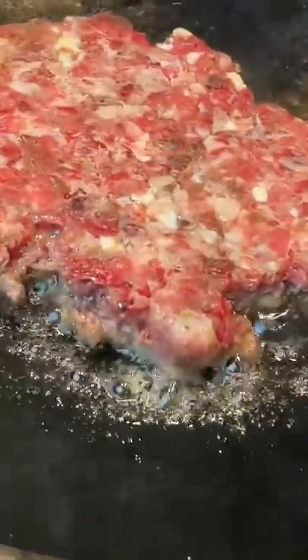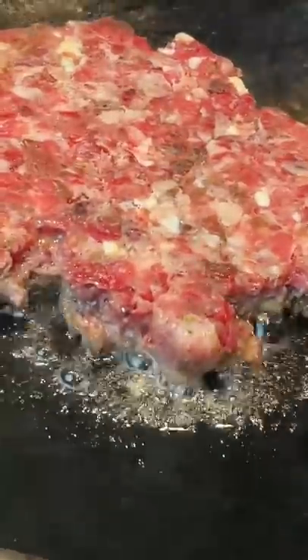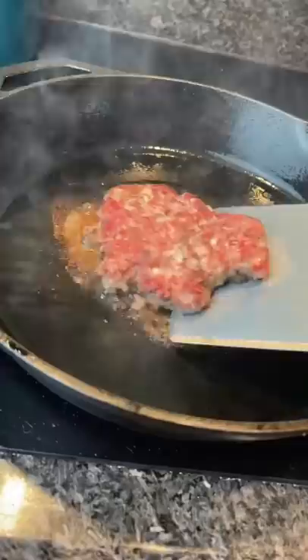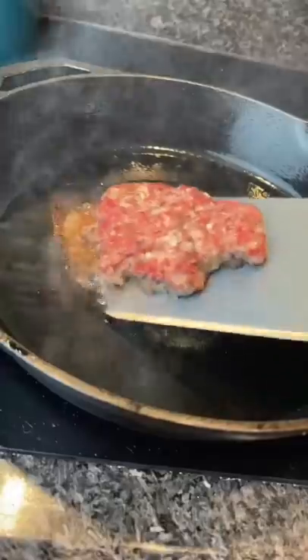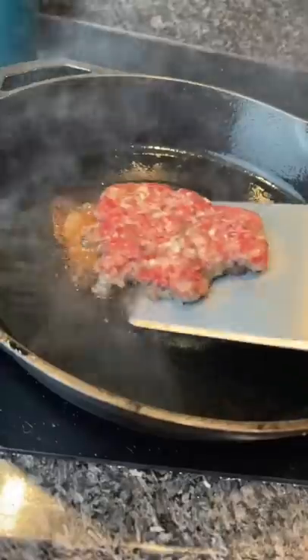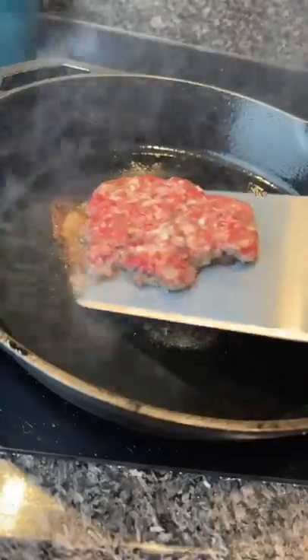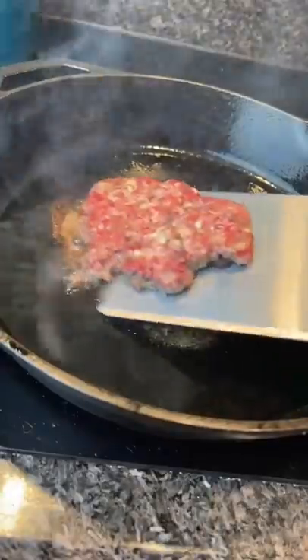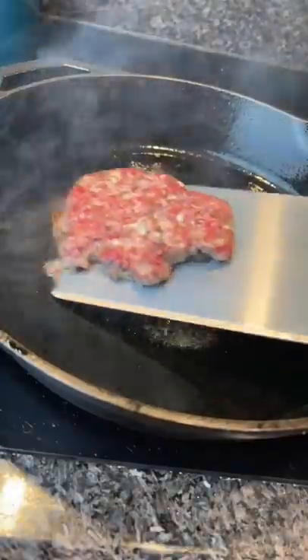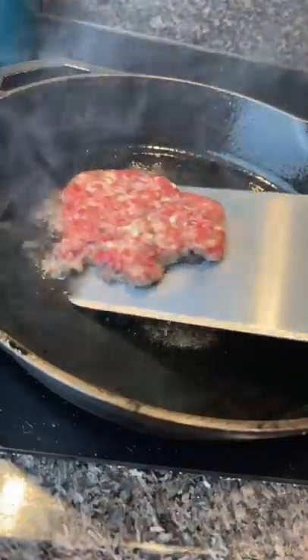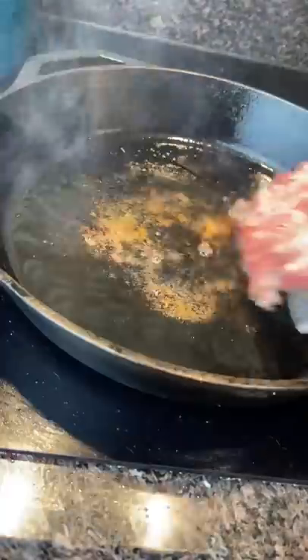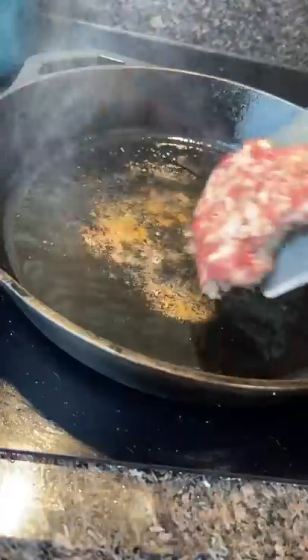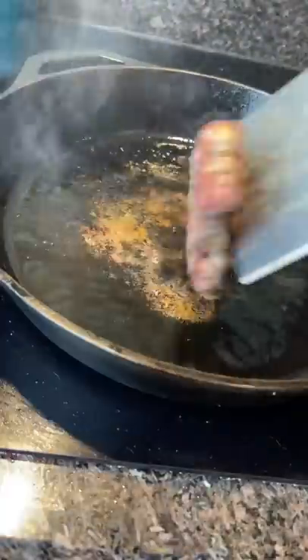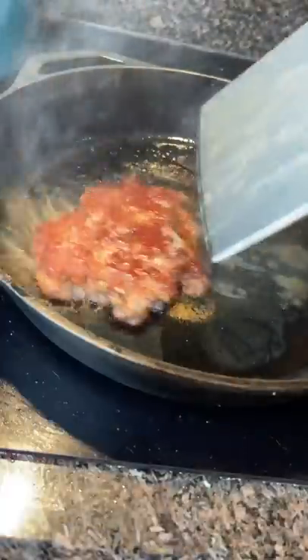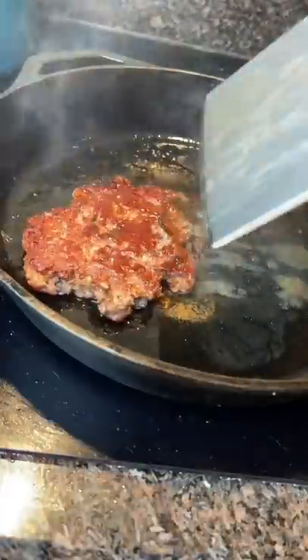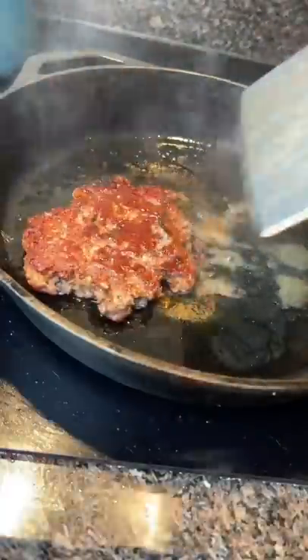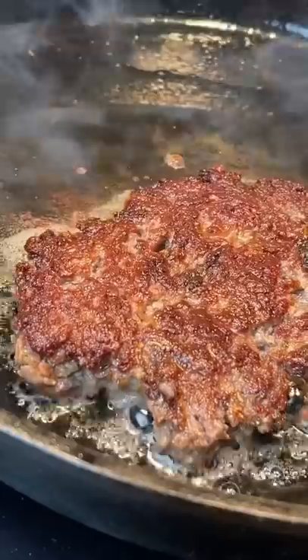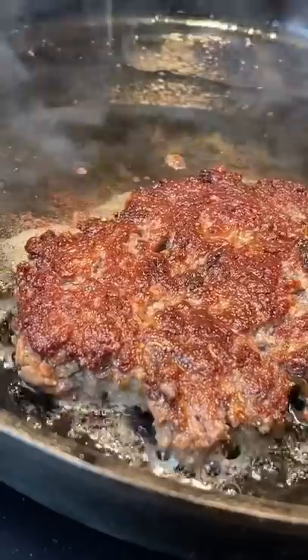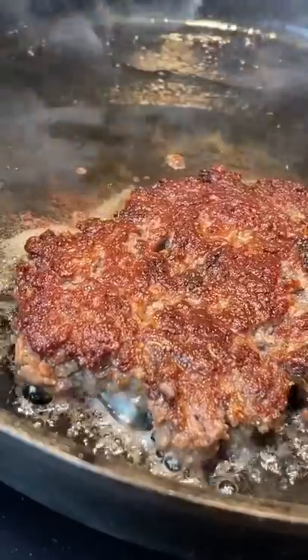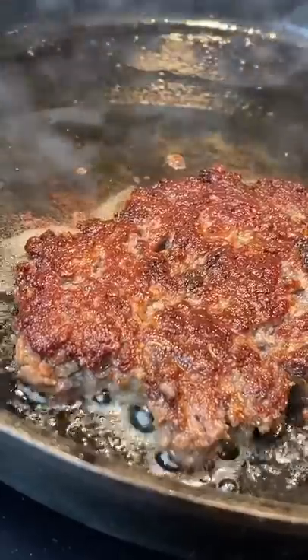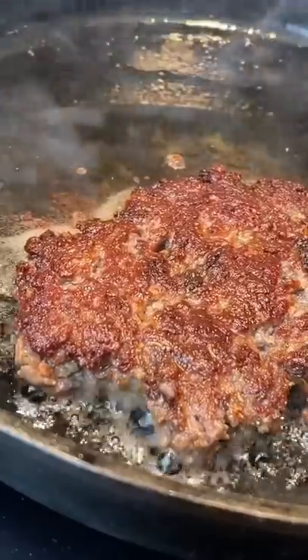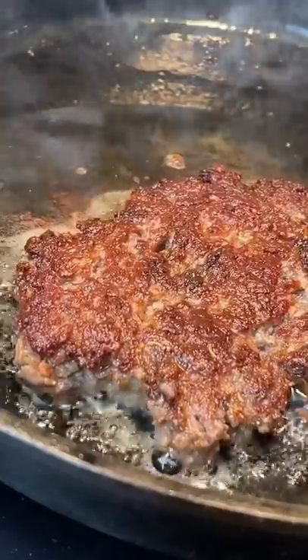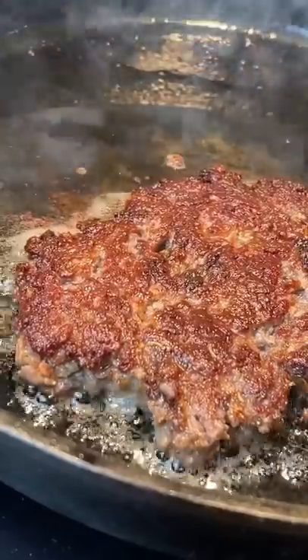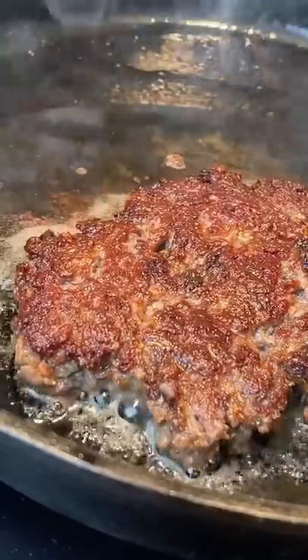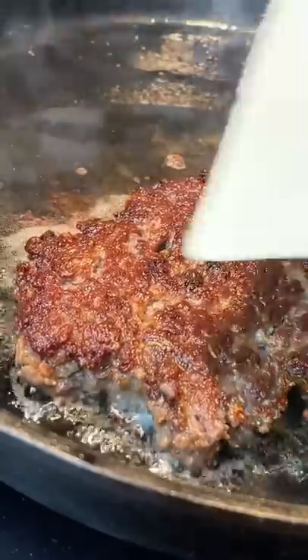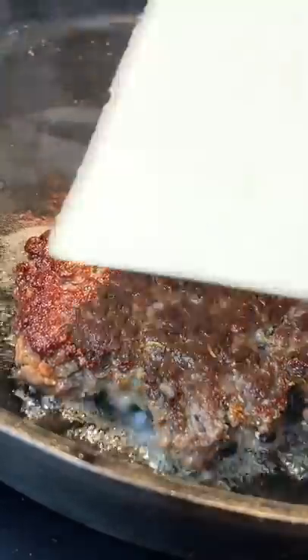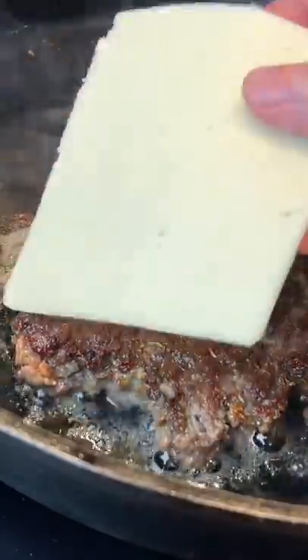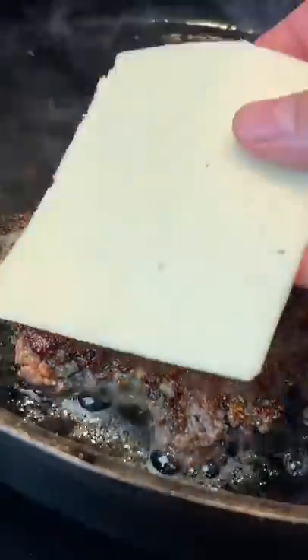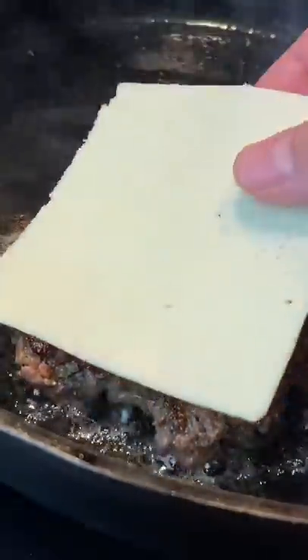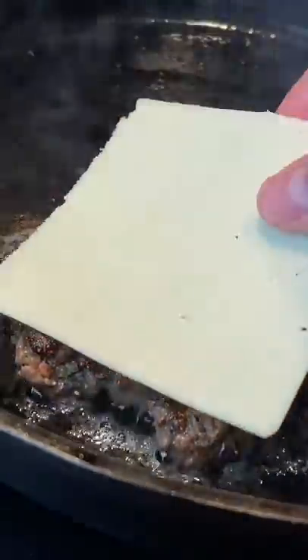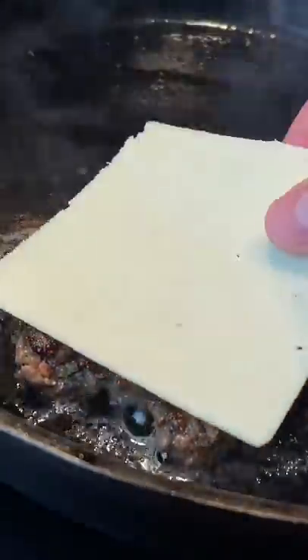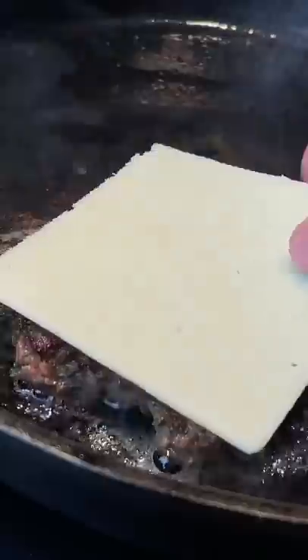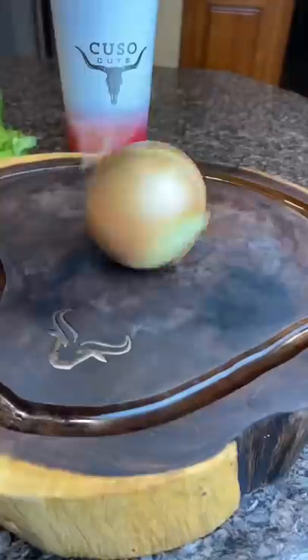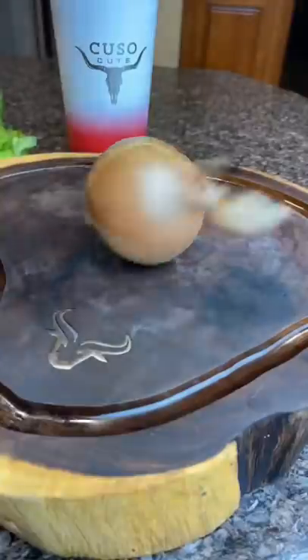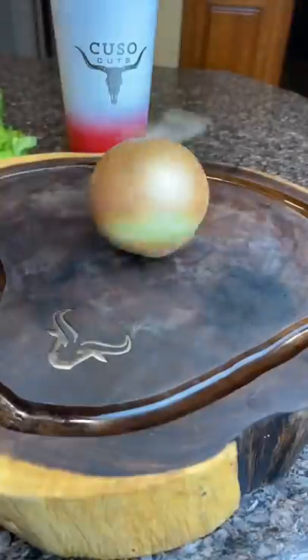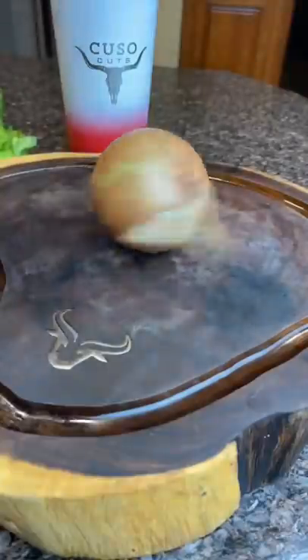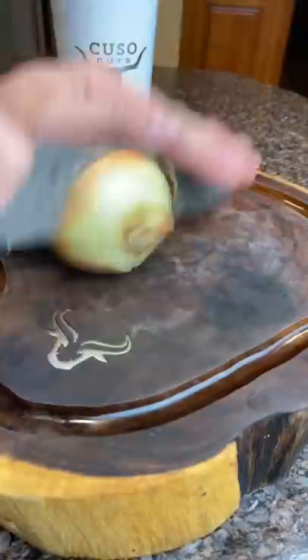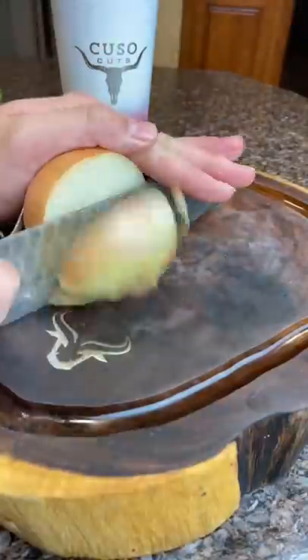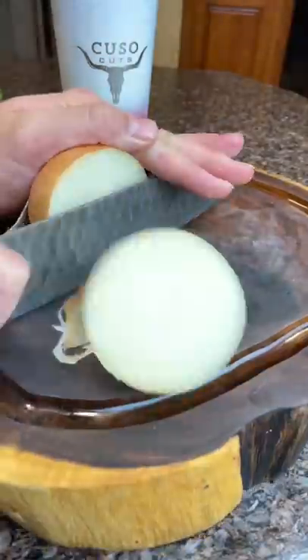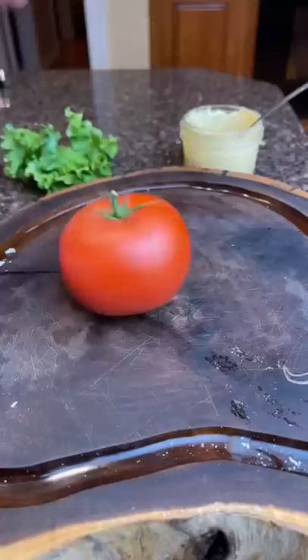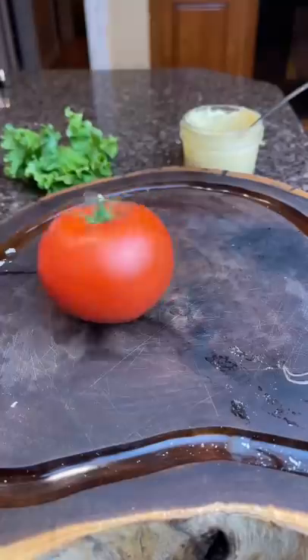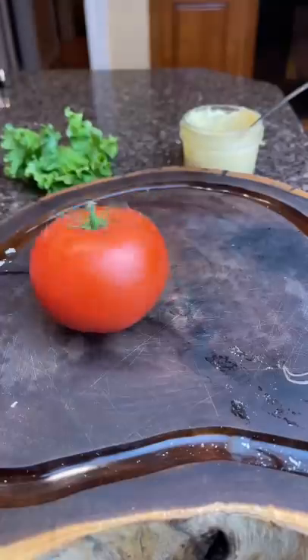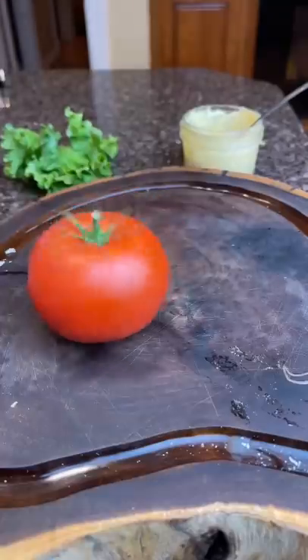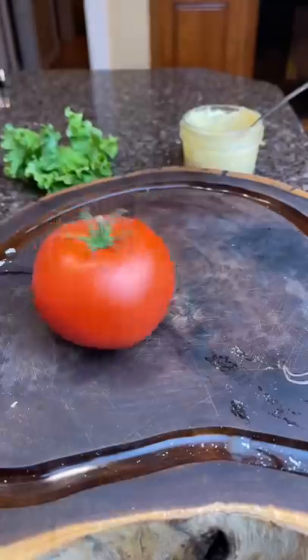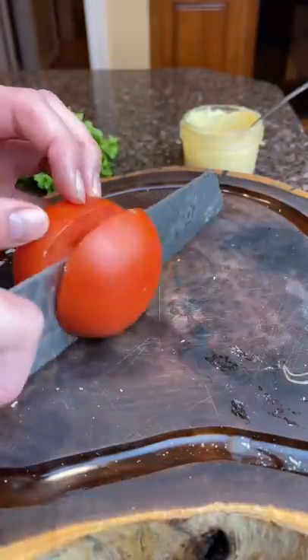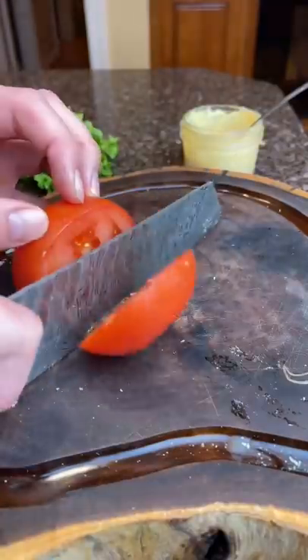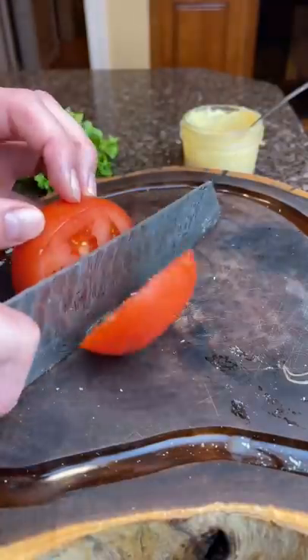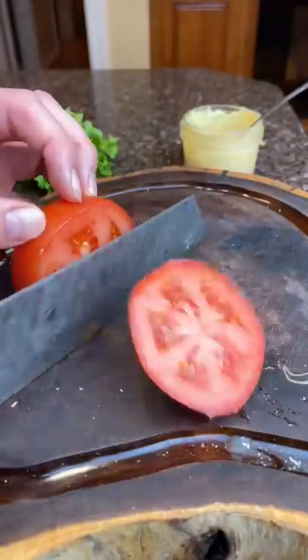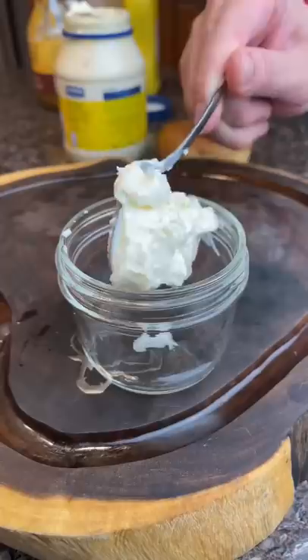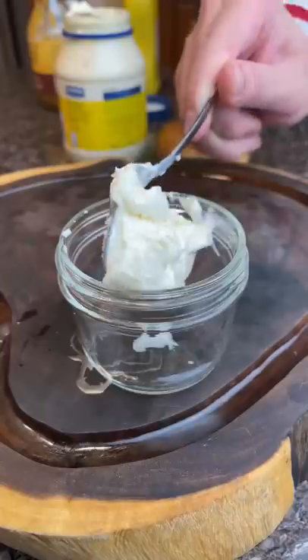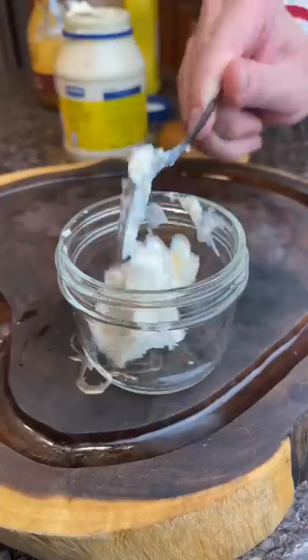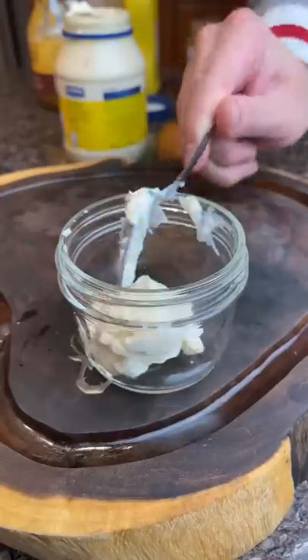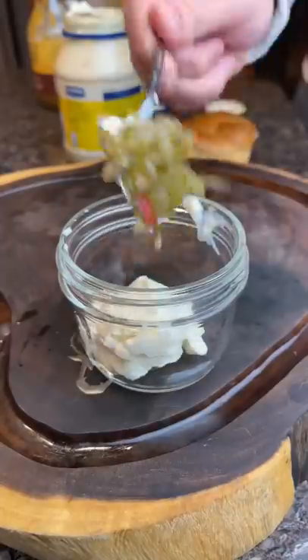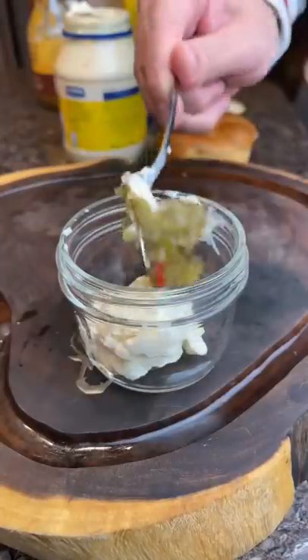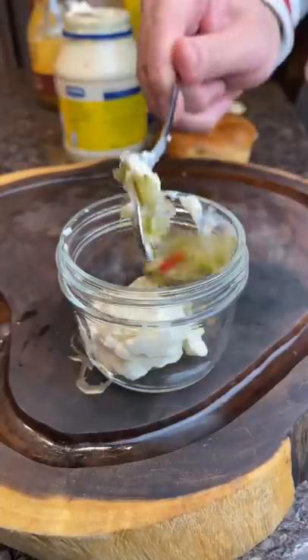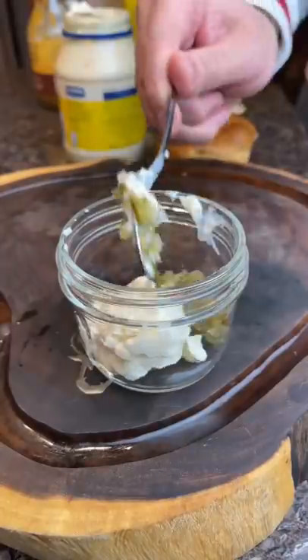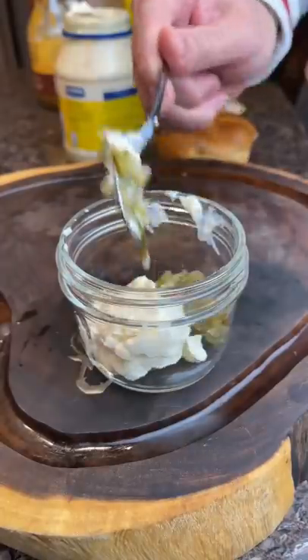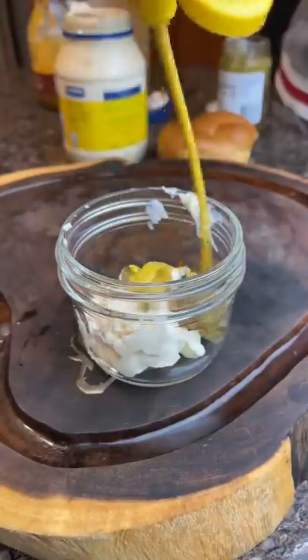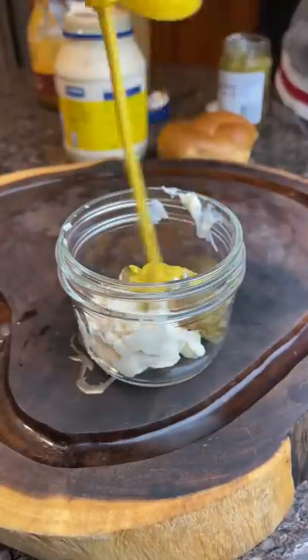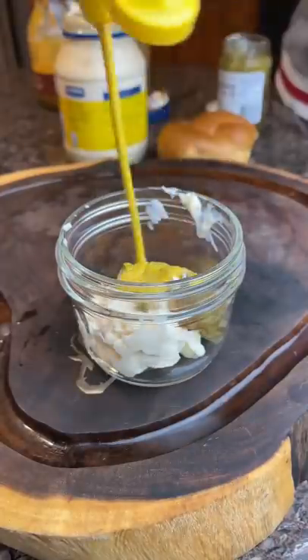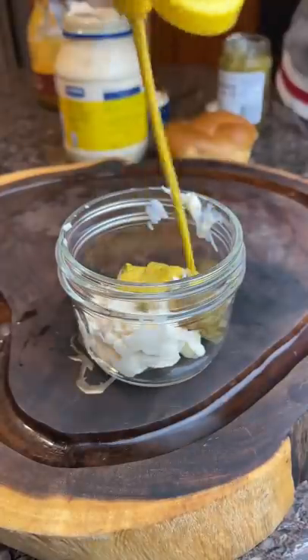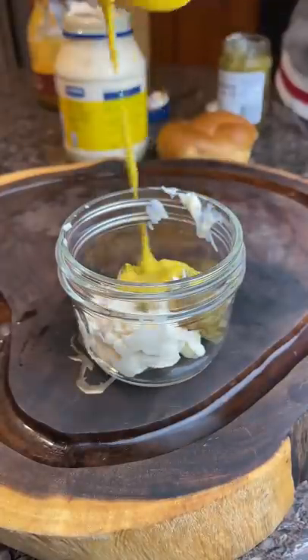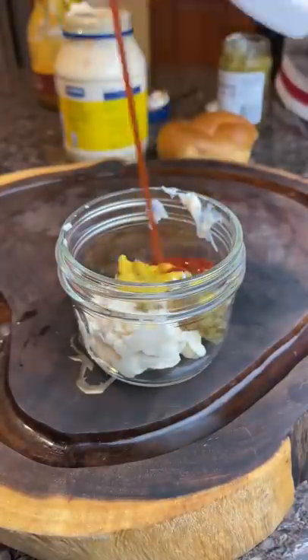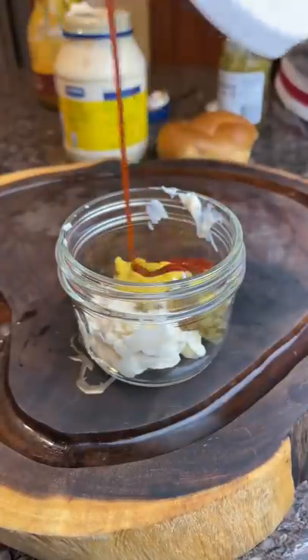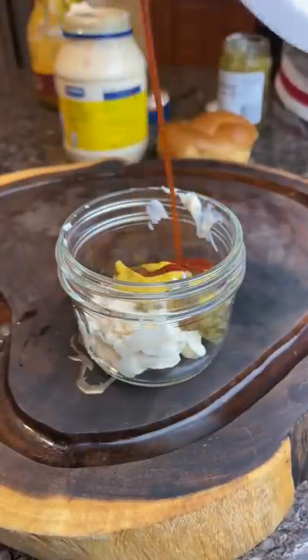We ball up our seasoned meat, put it on a sizzling hot cast iron, and we smash the burgers. Add the cheese, chop up some onions, and throw them on there too.